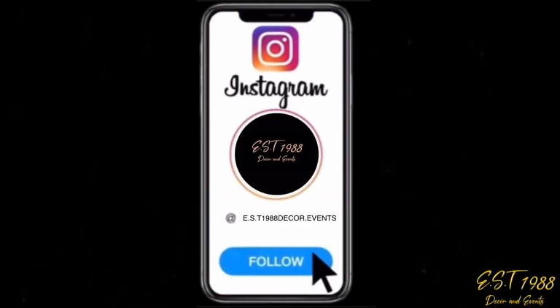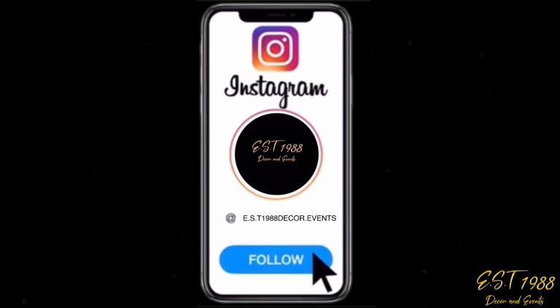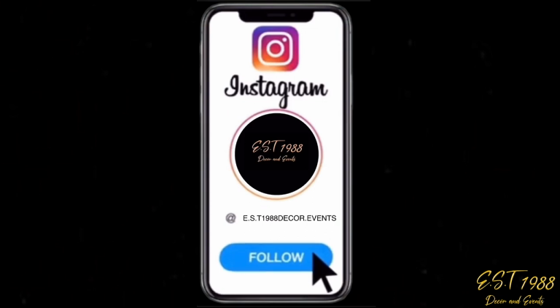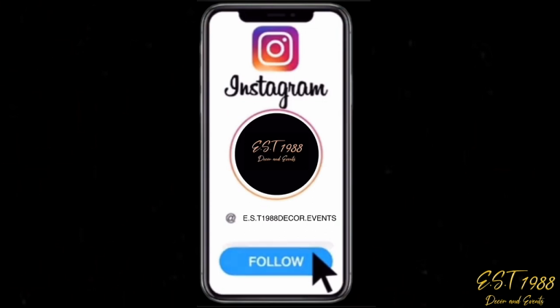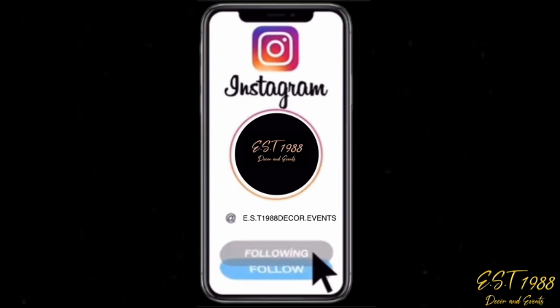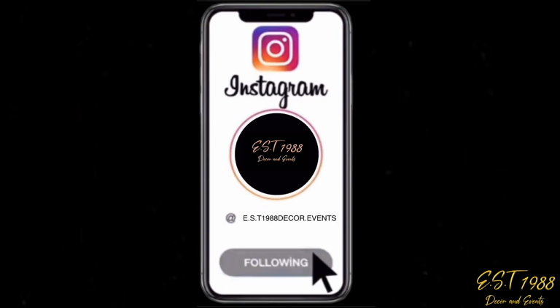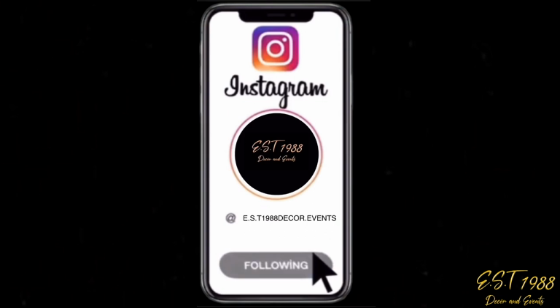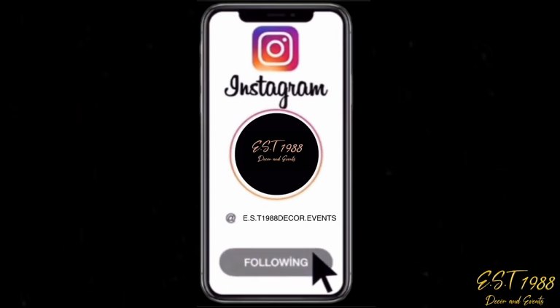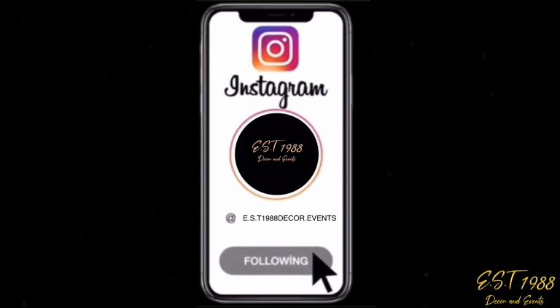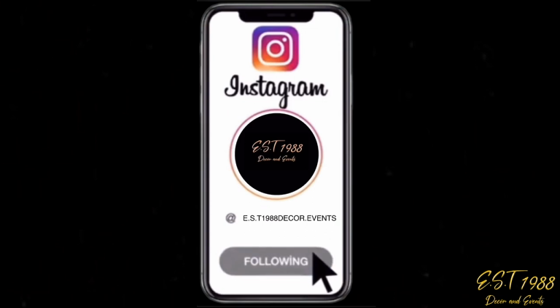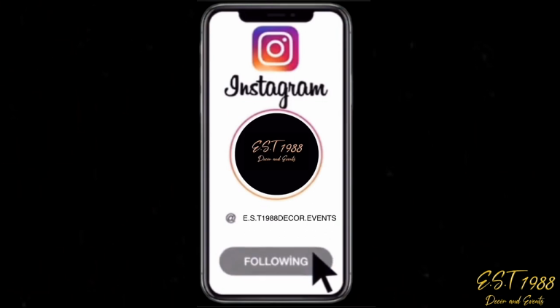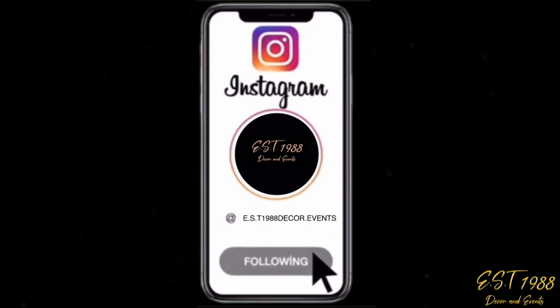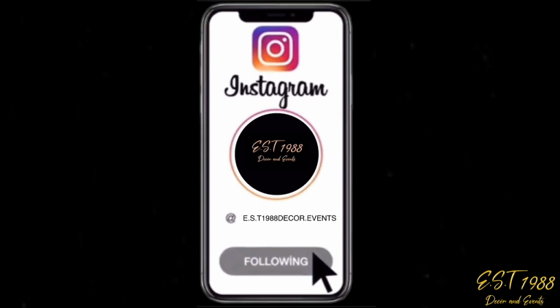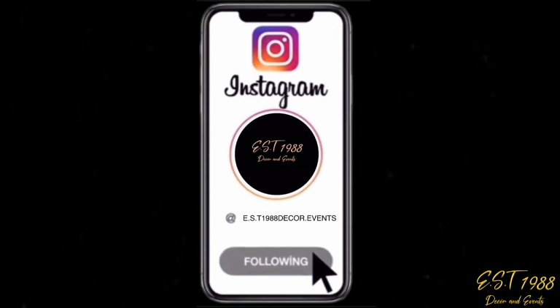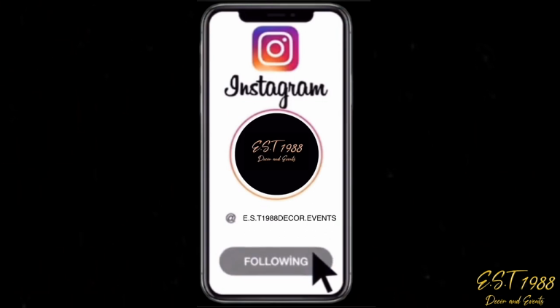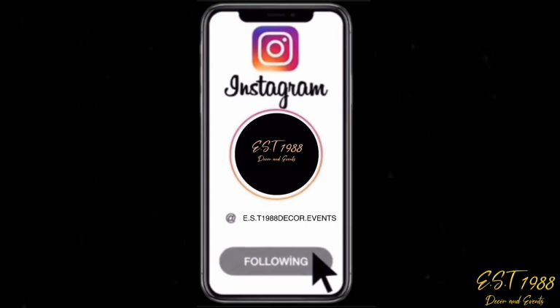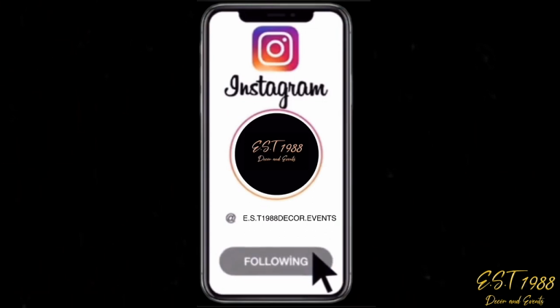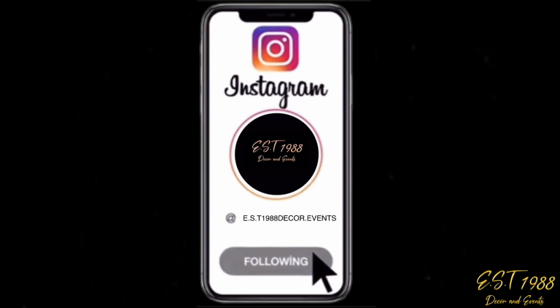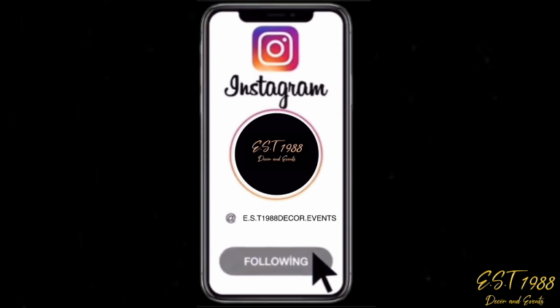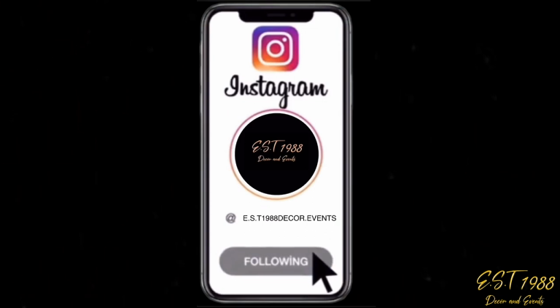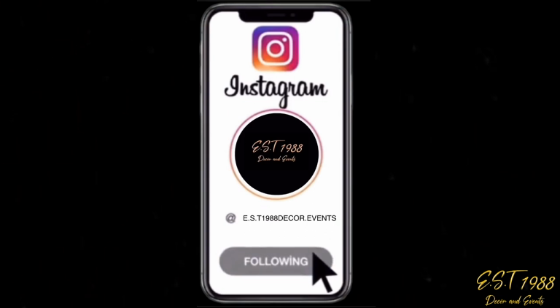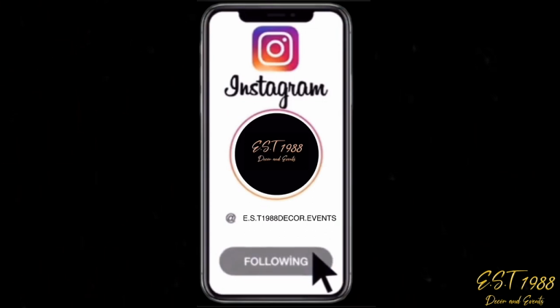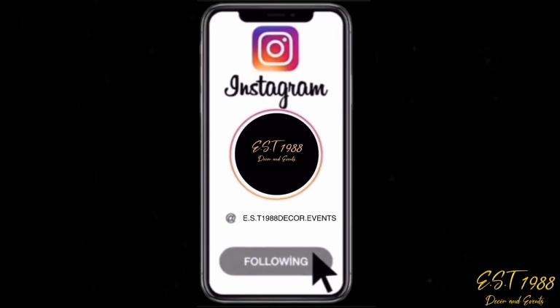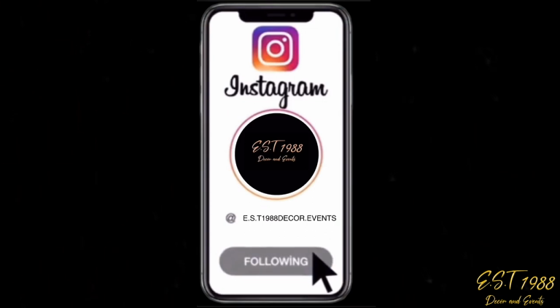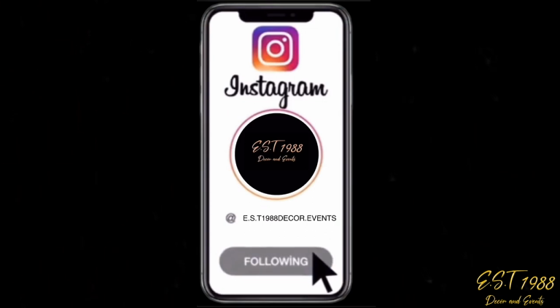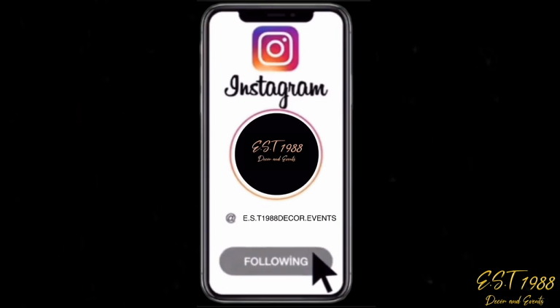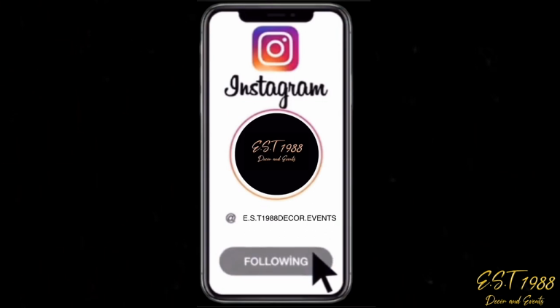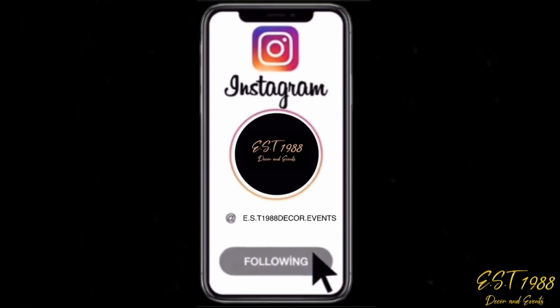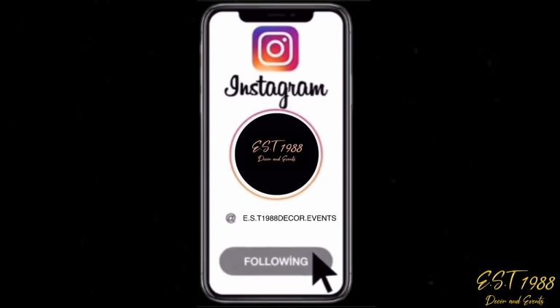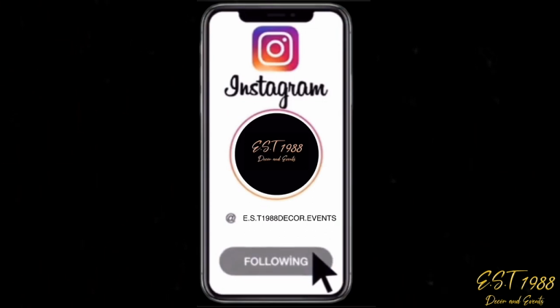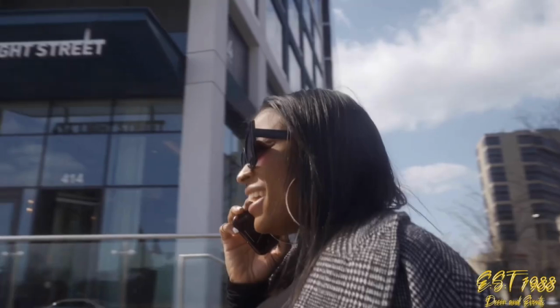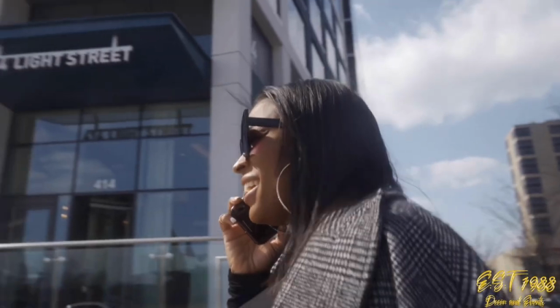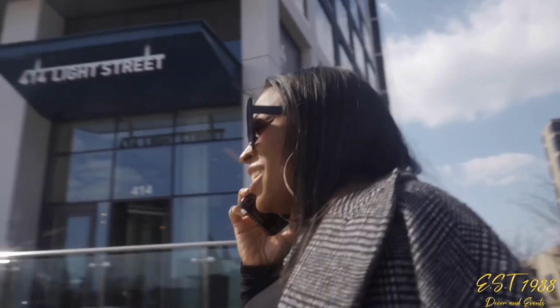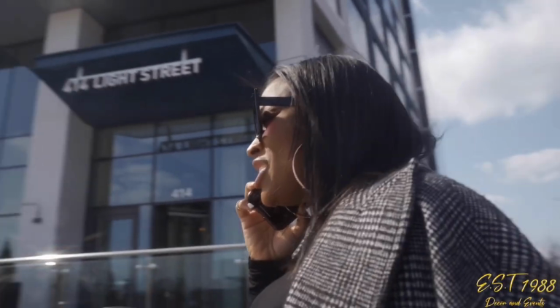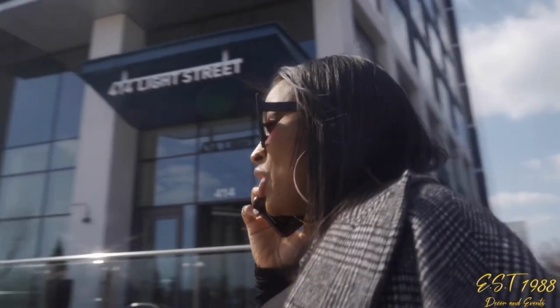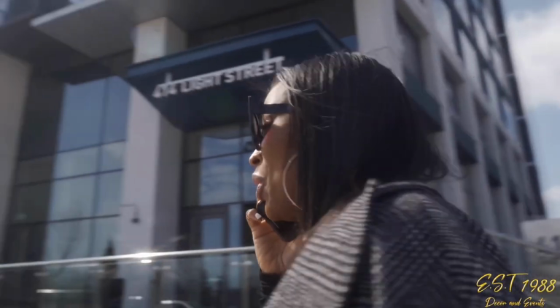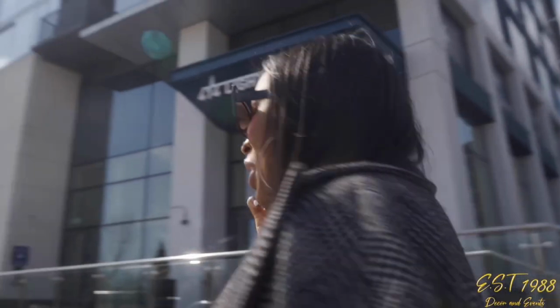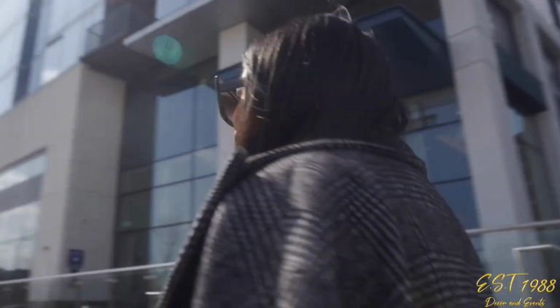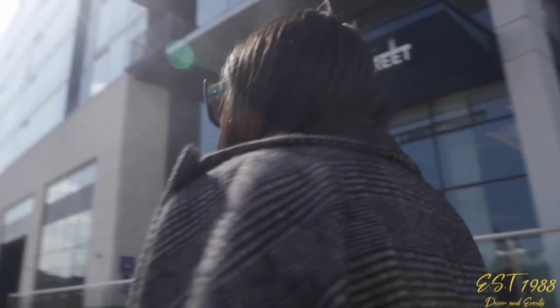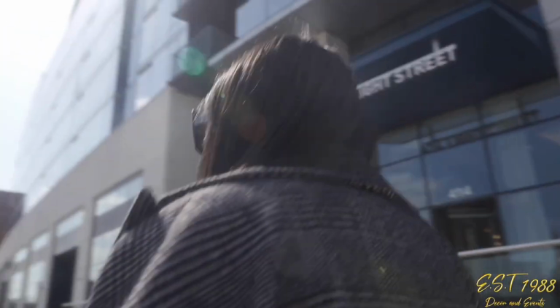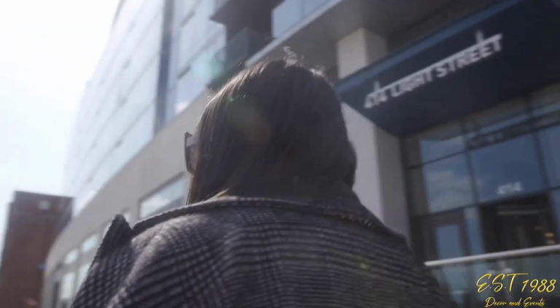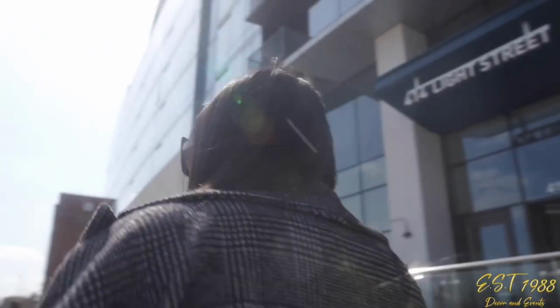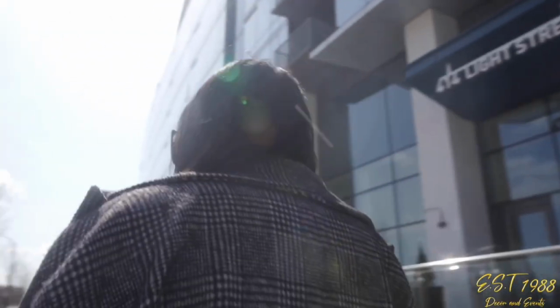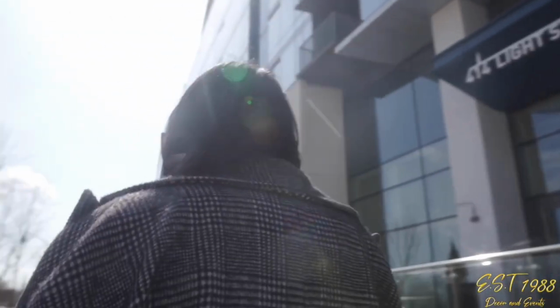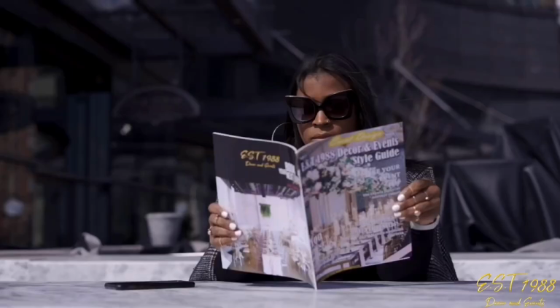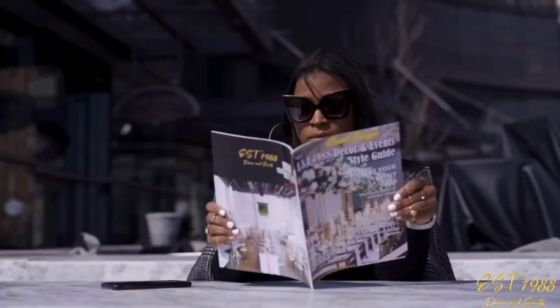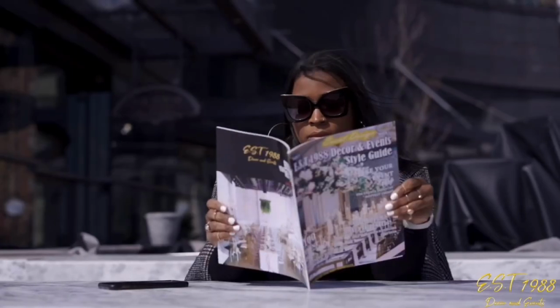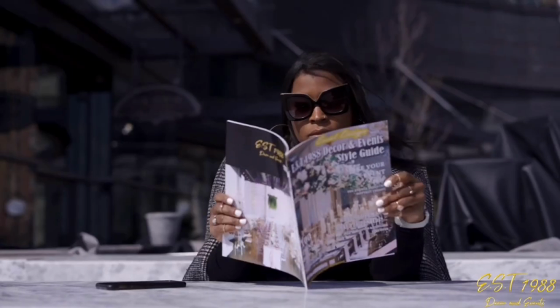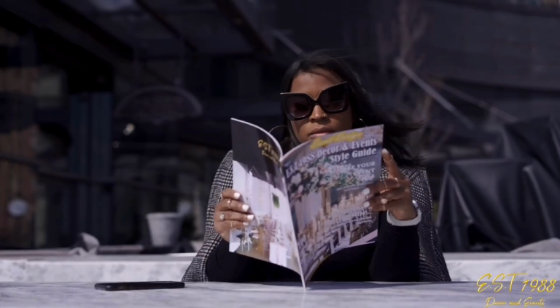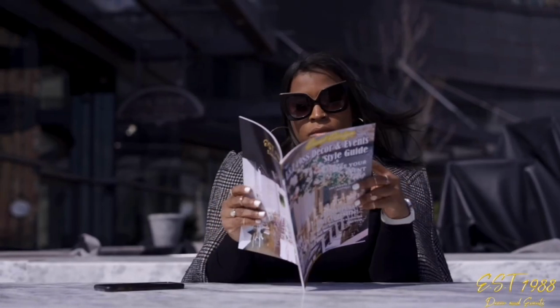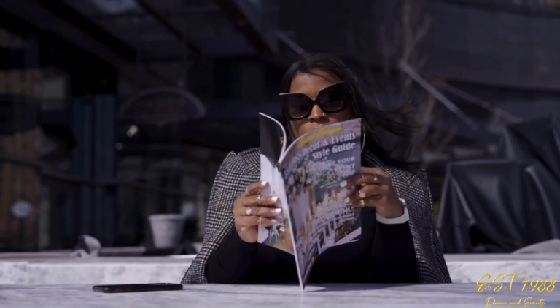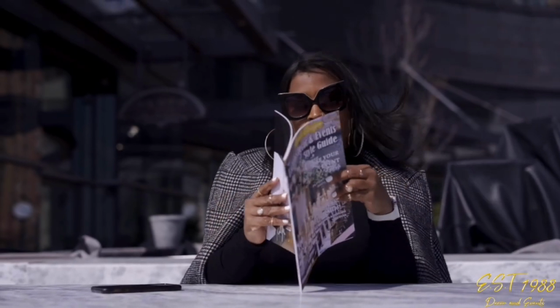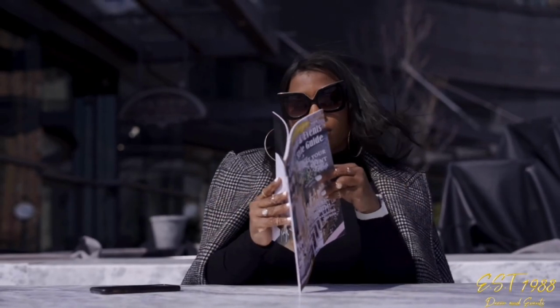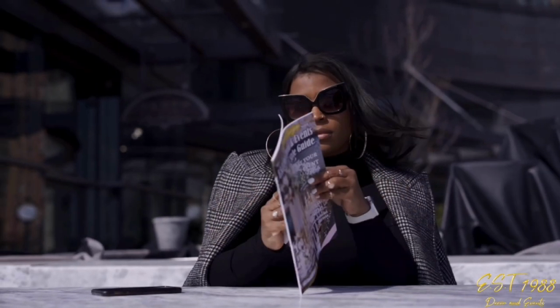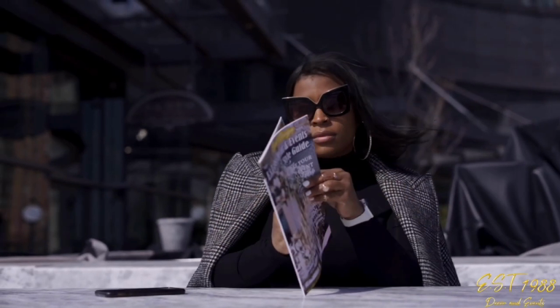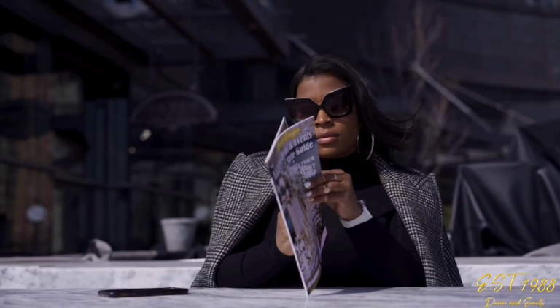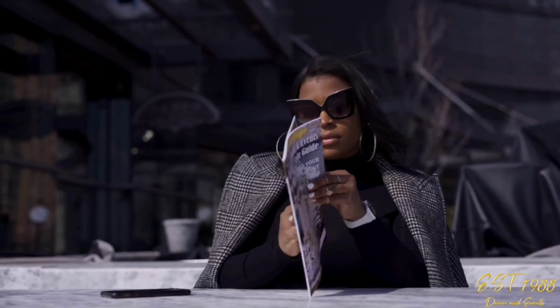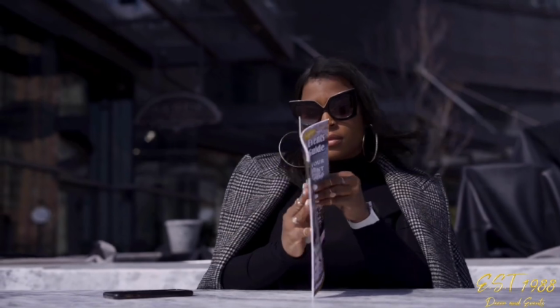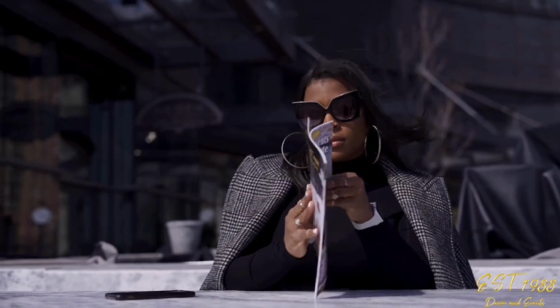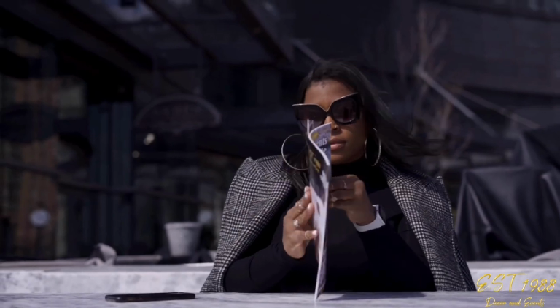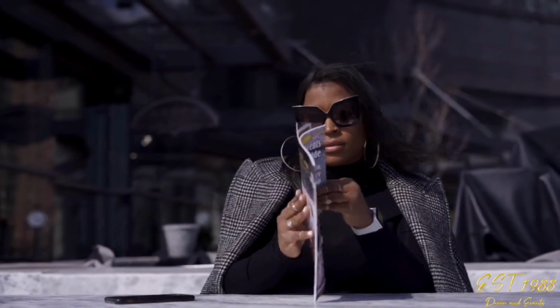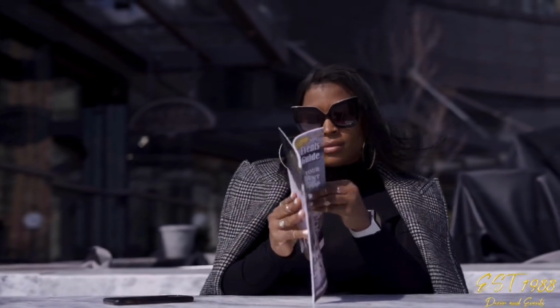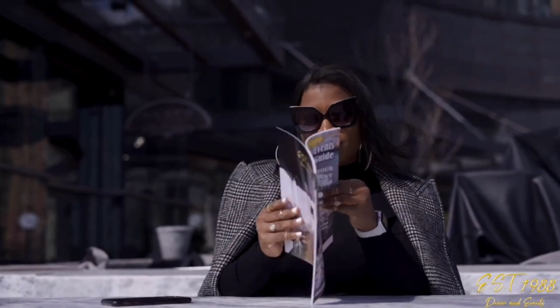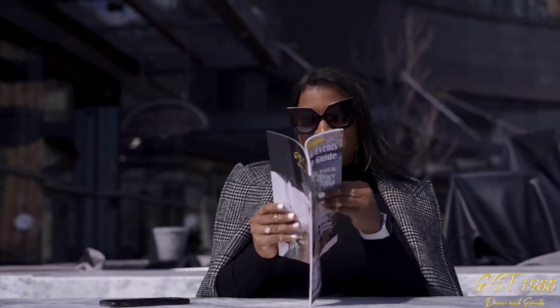Make sure you follow and like us on Instagram, and I'll see you back here next week for another Event Style Wednesday. Bye!